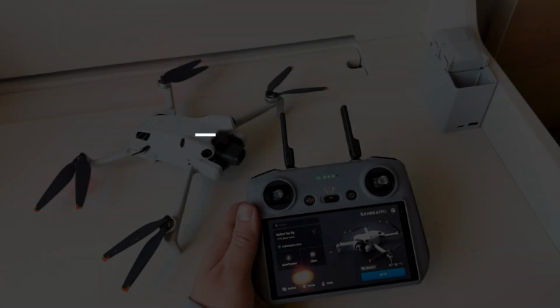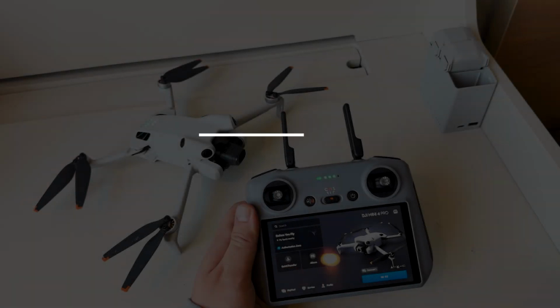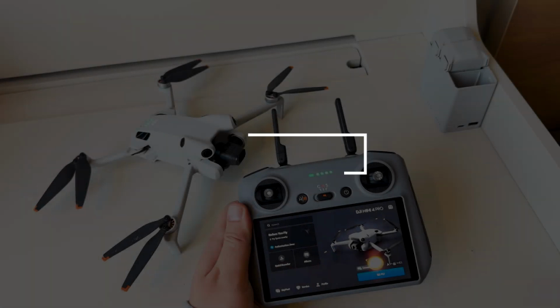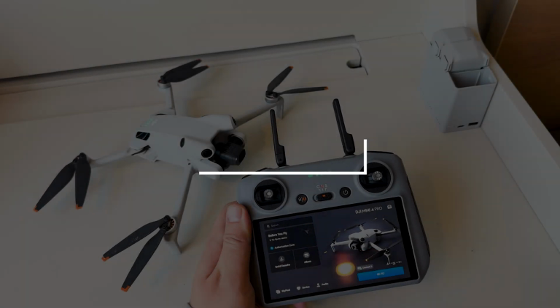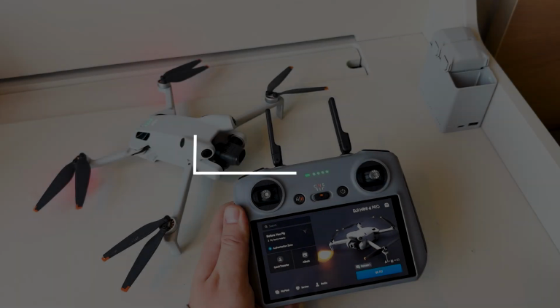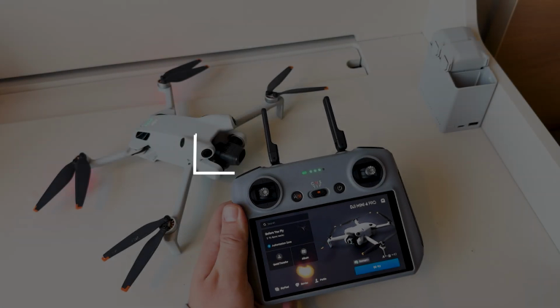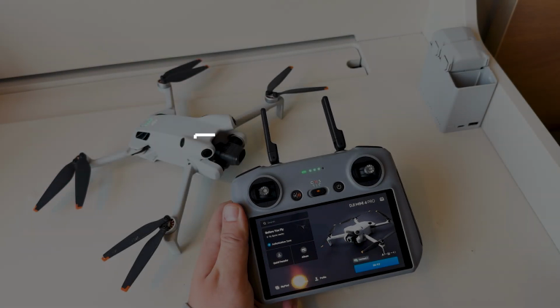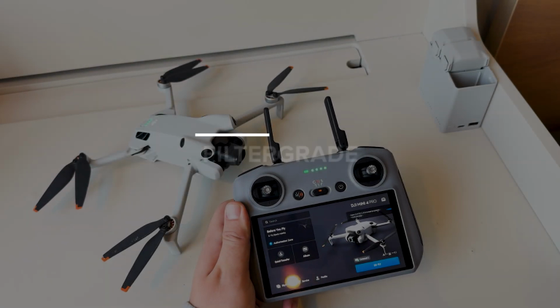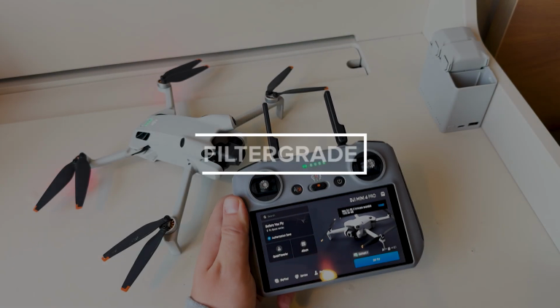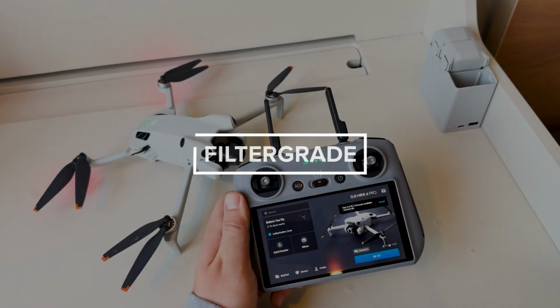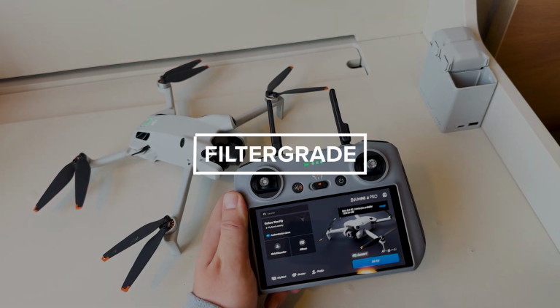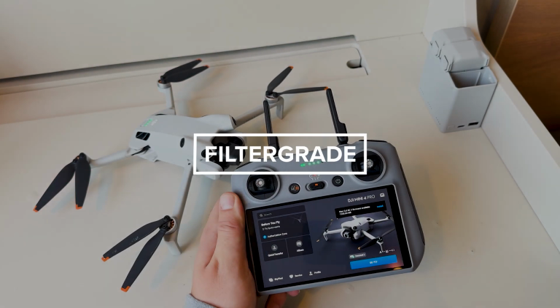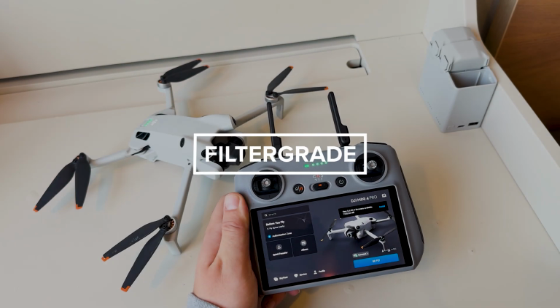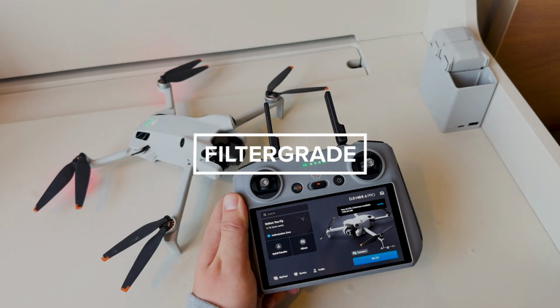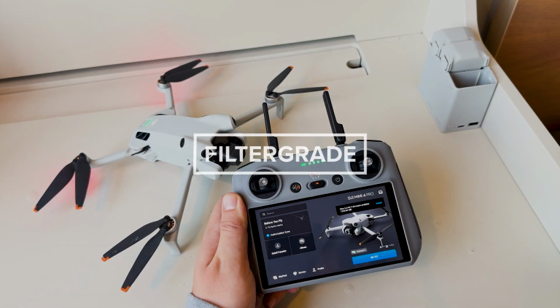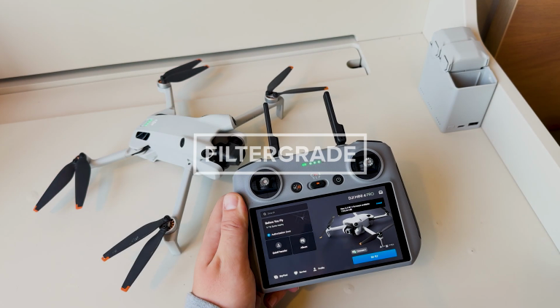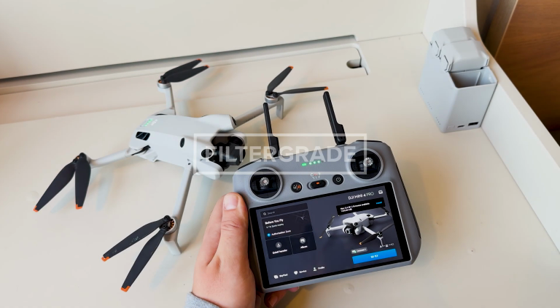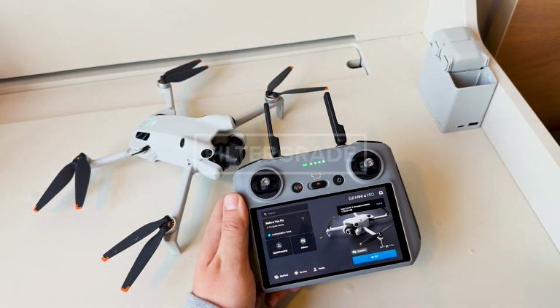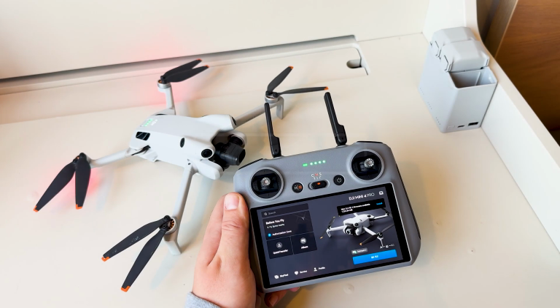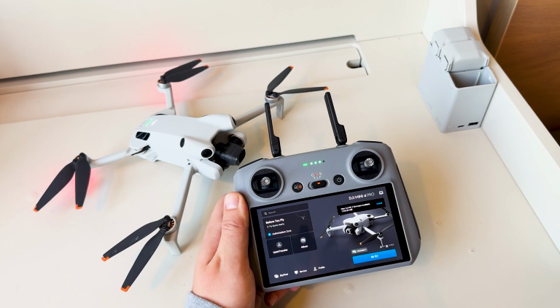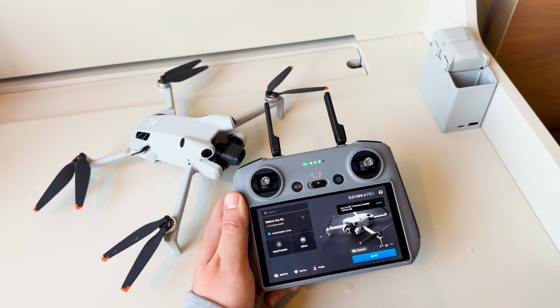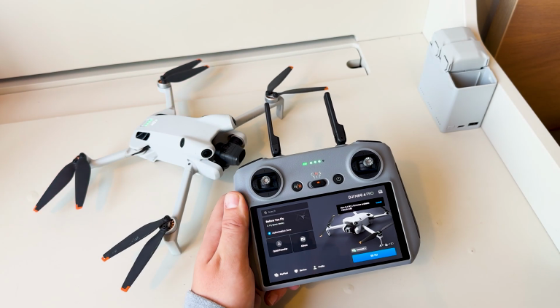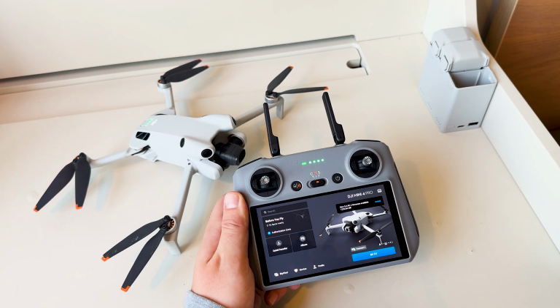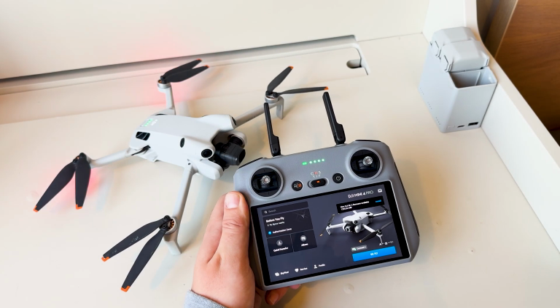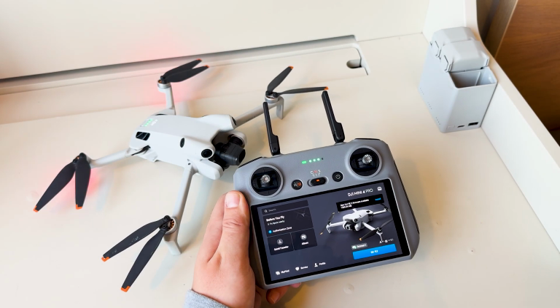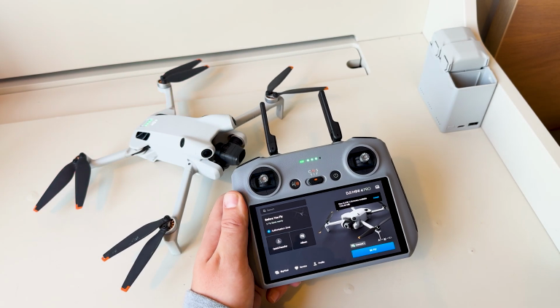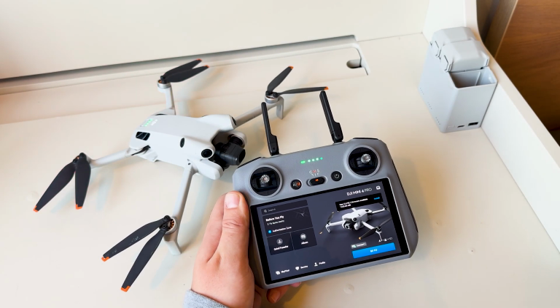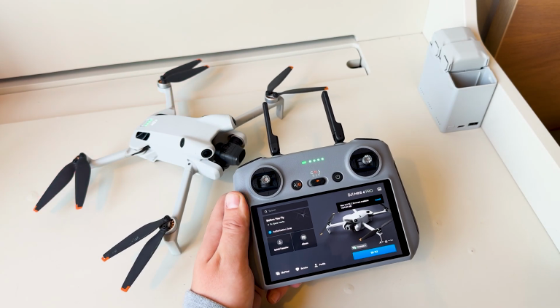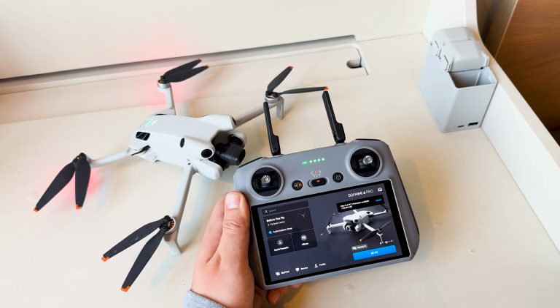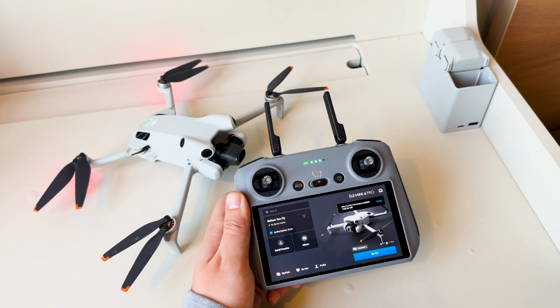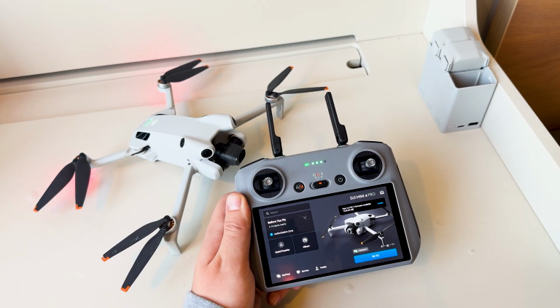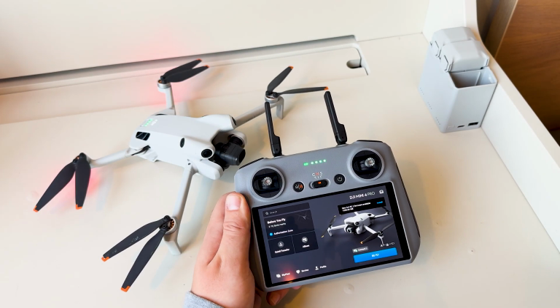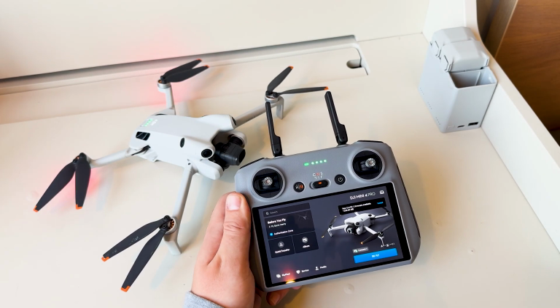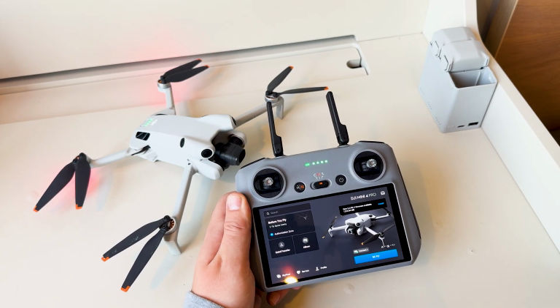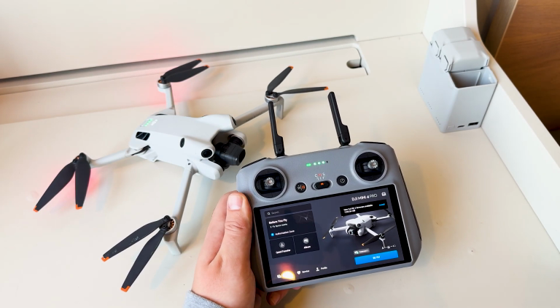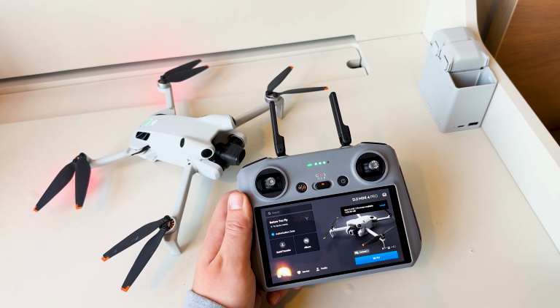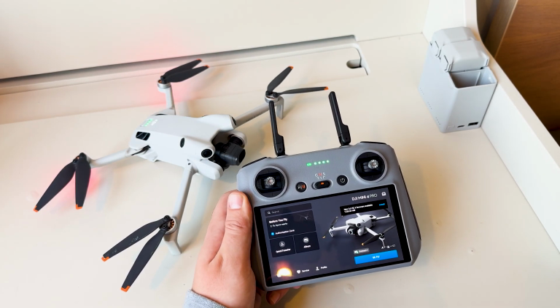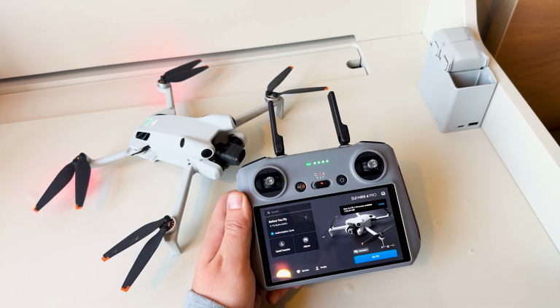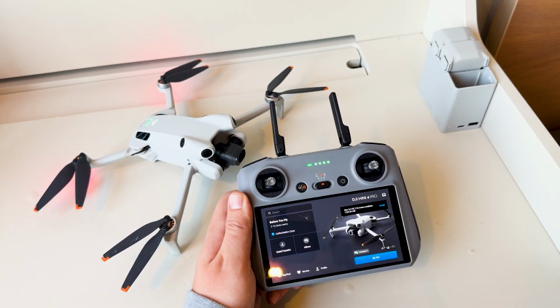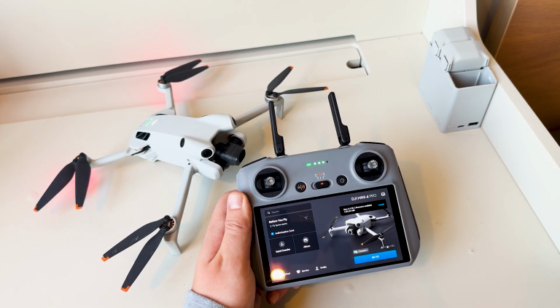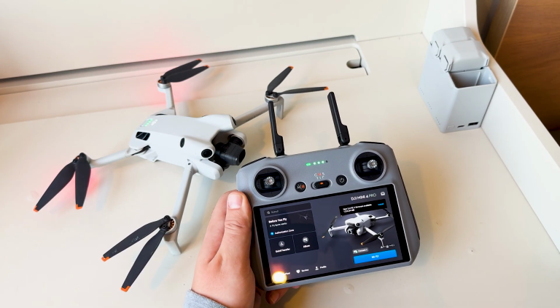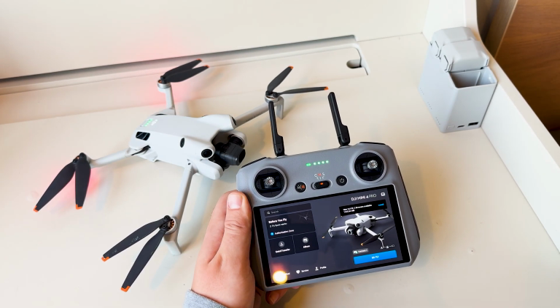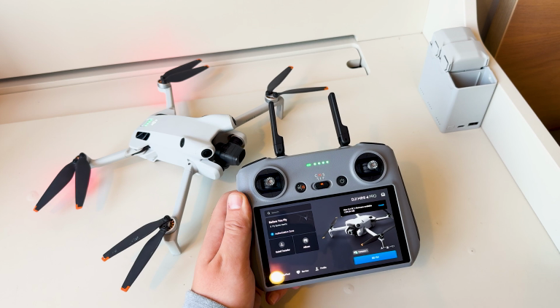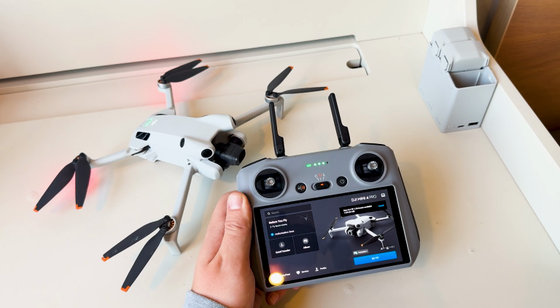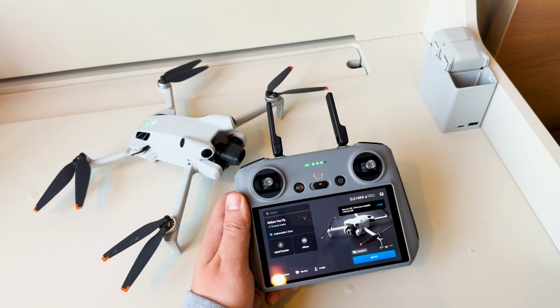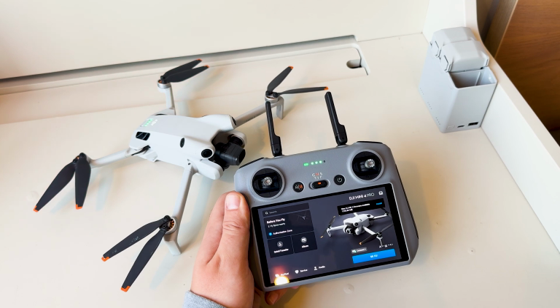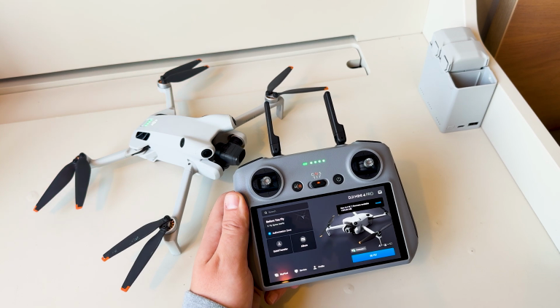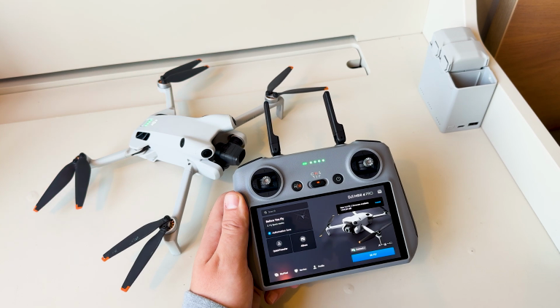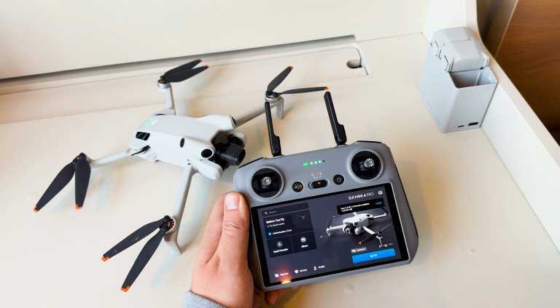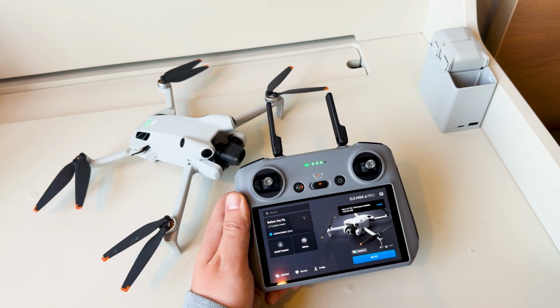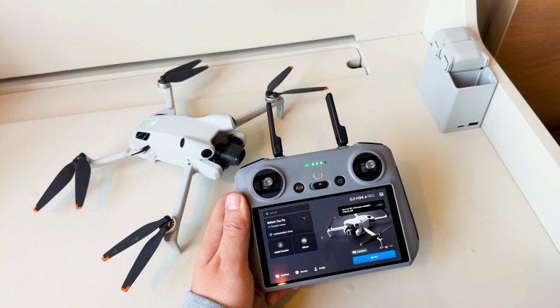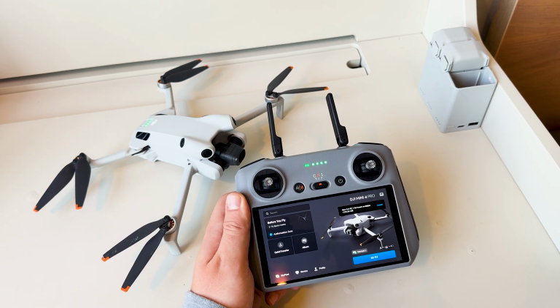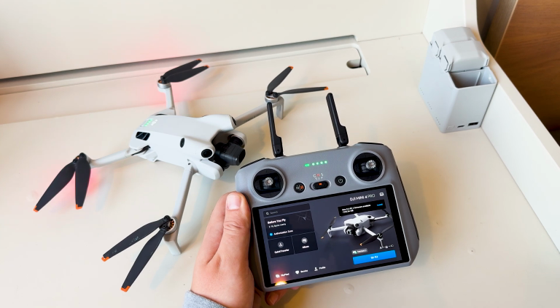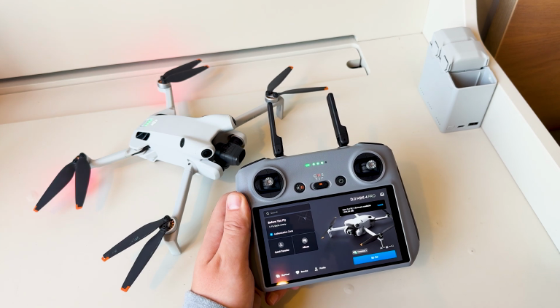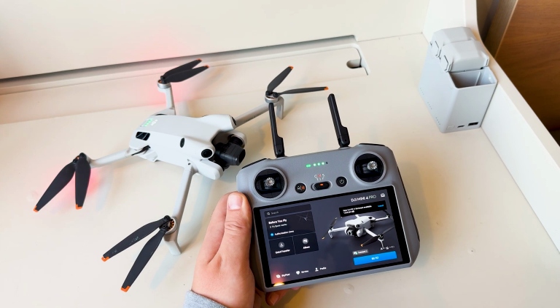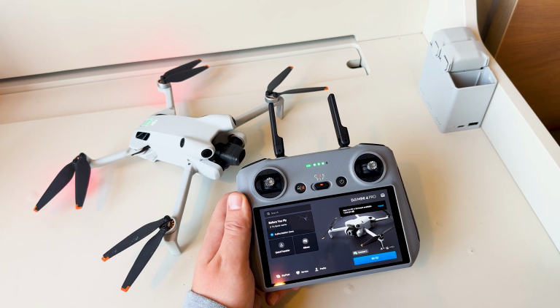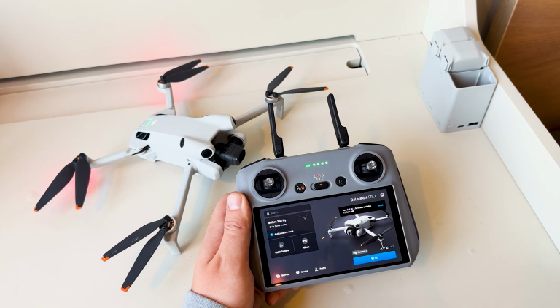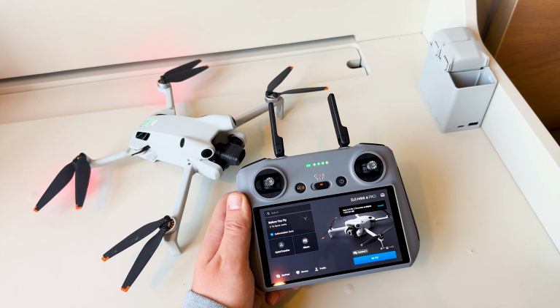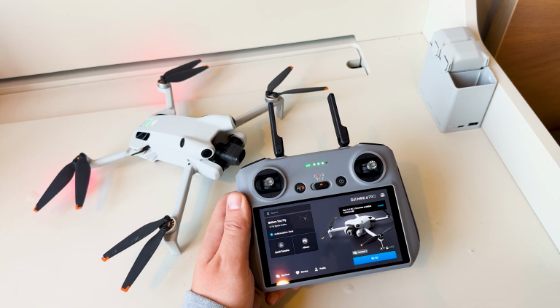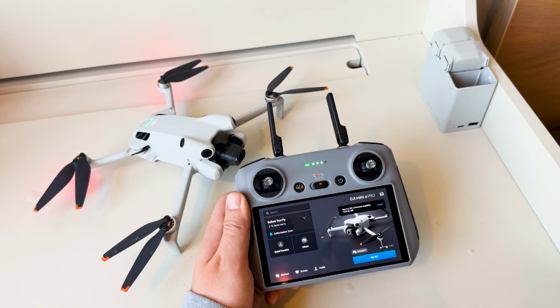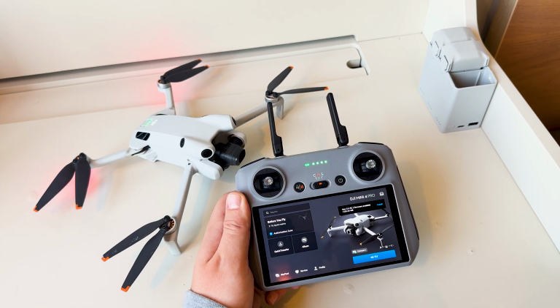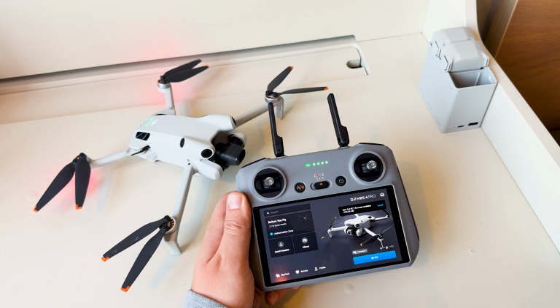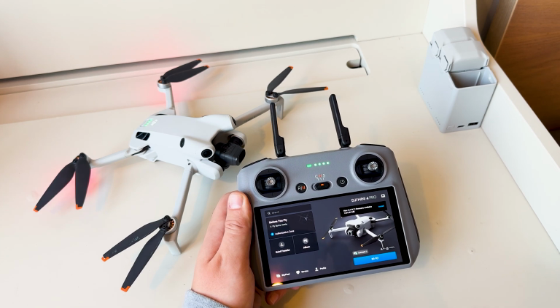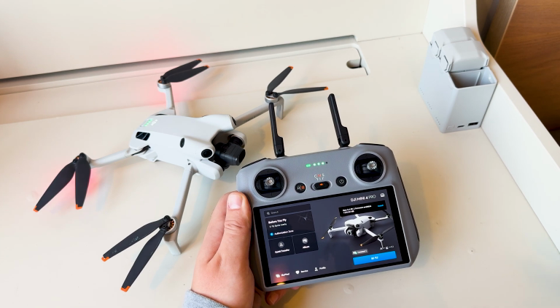Hey, what's up YouTube? This is Mike here from FilterGrade, and today I'm going to show you how to quickly connect your DJI drone to the Wi-Fi.